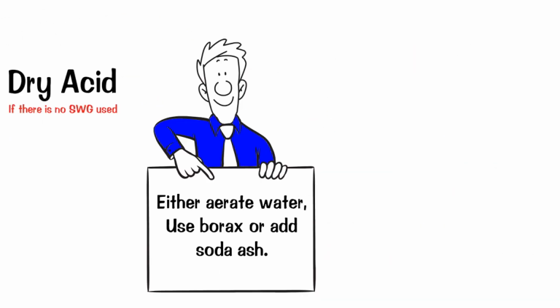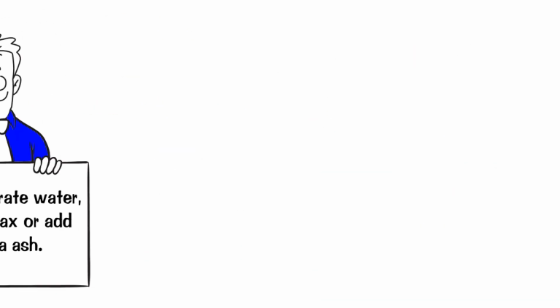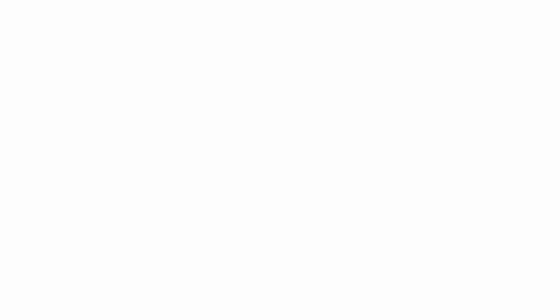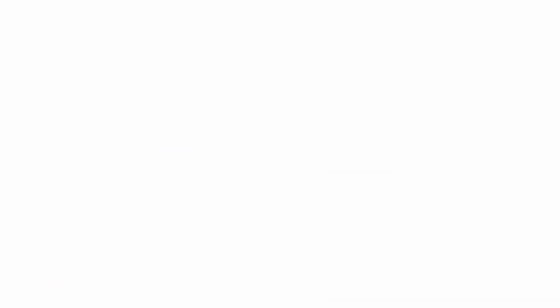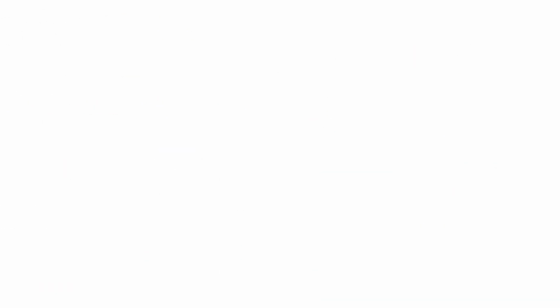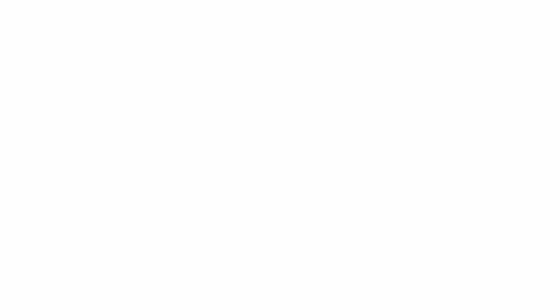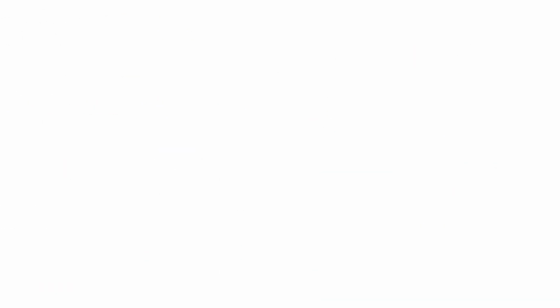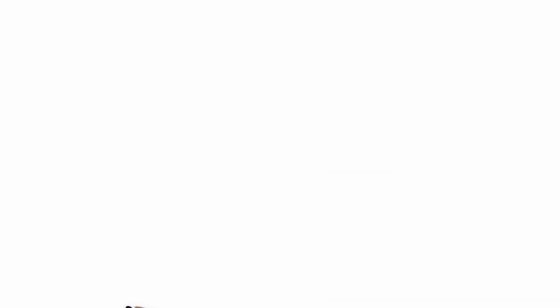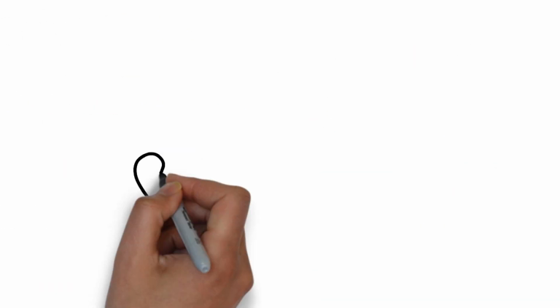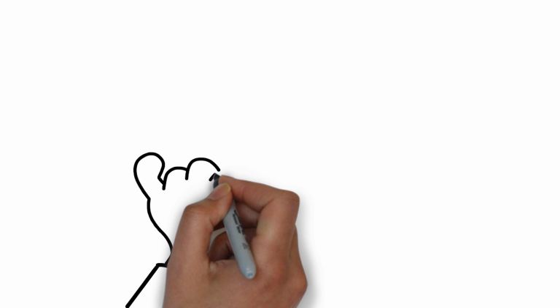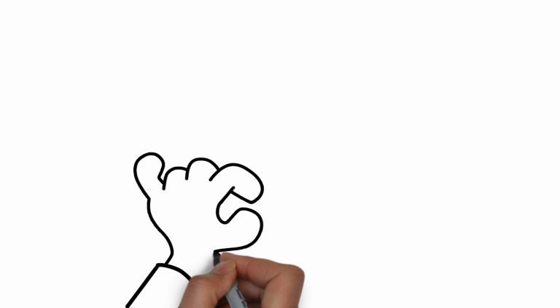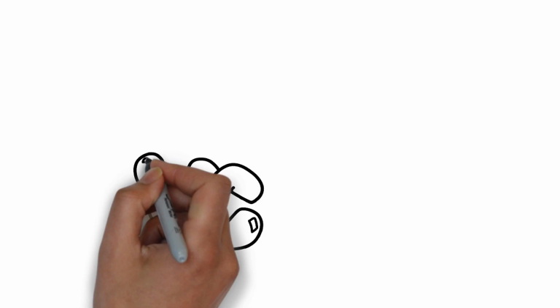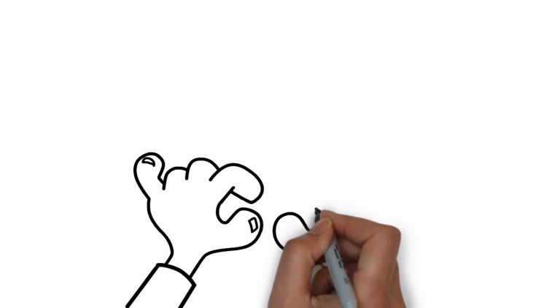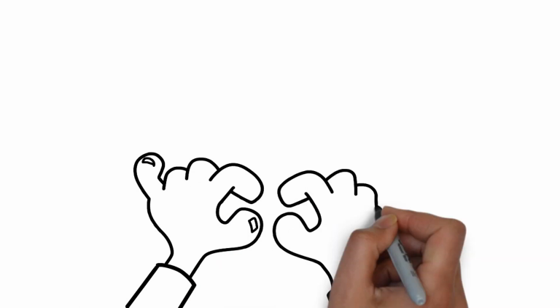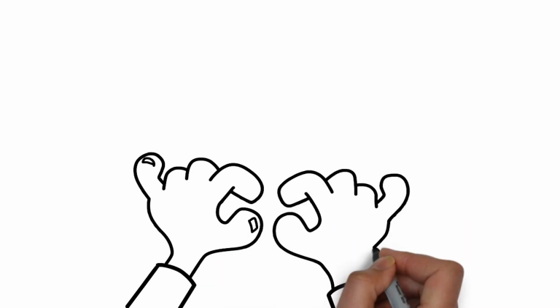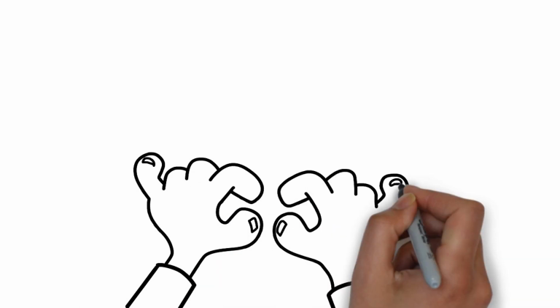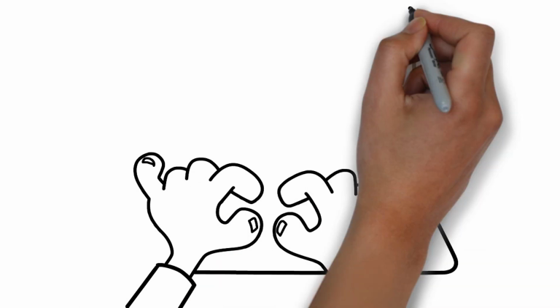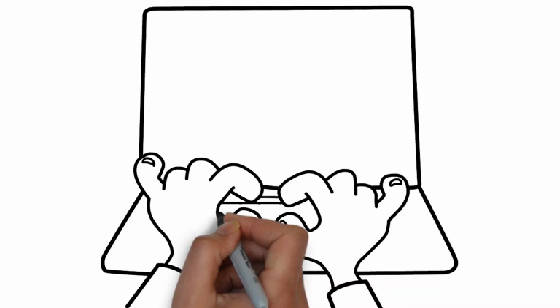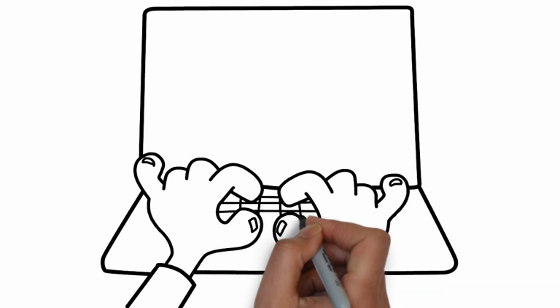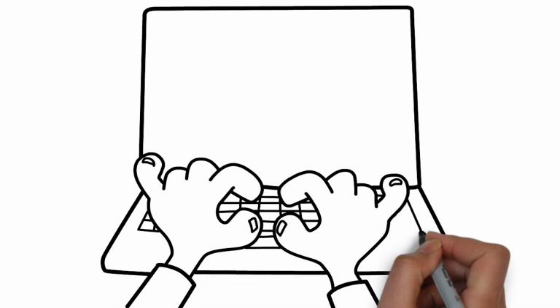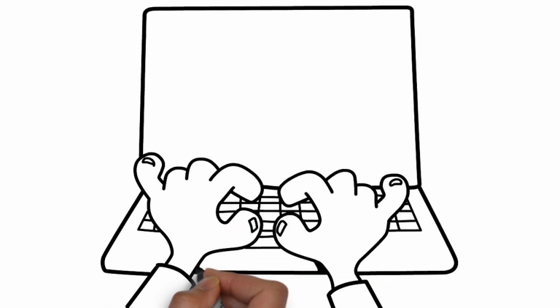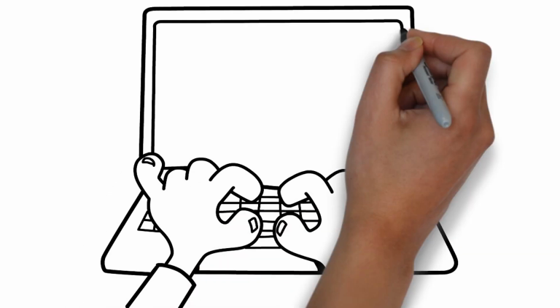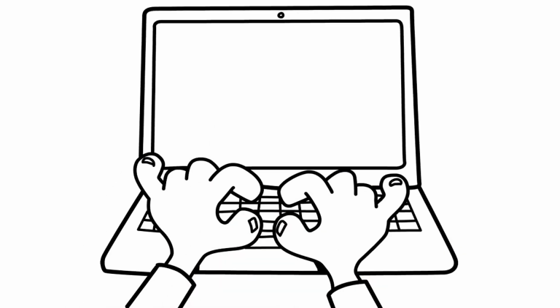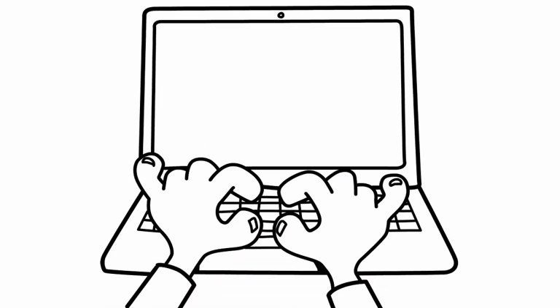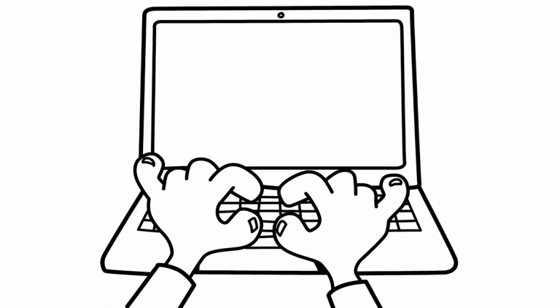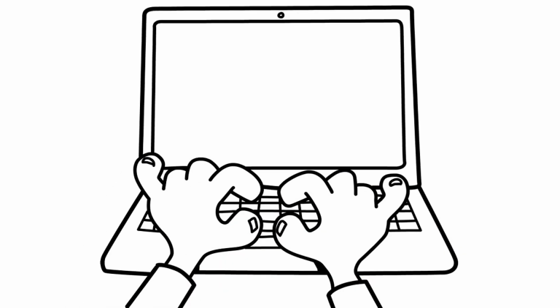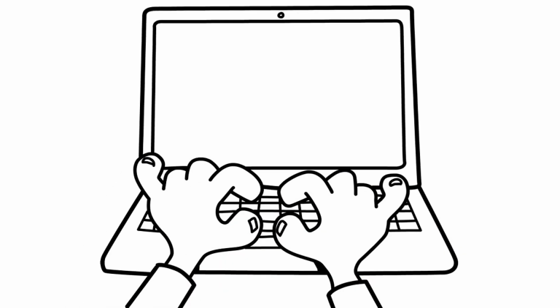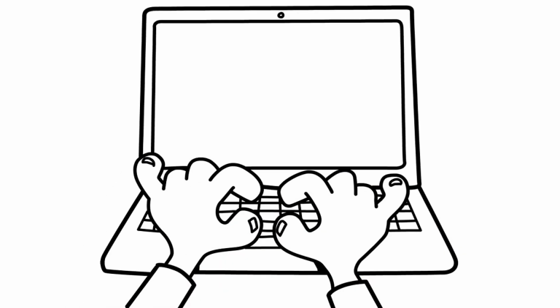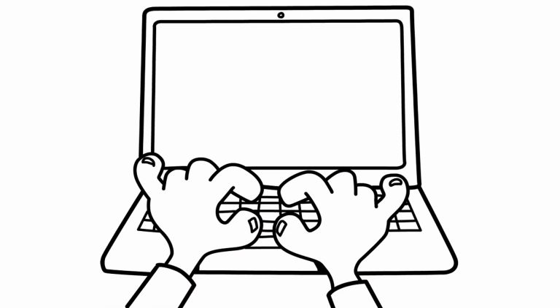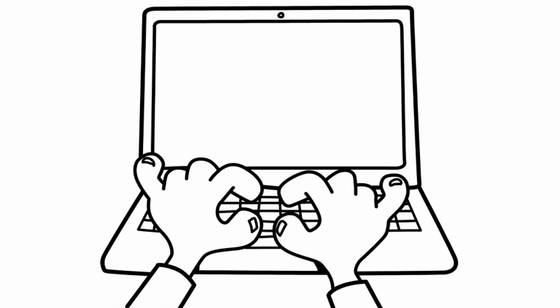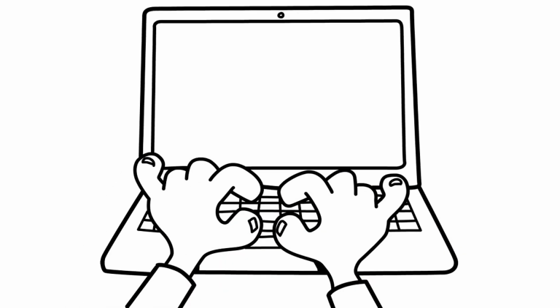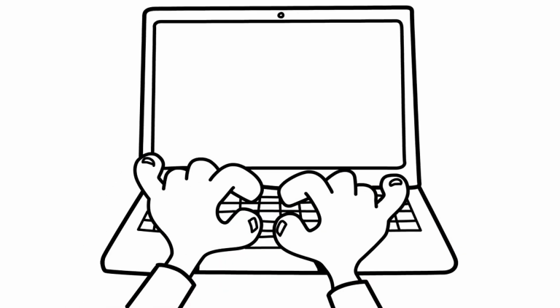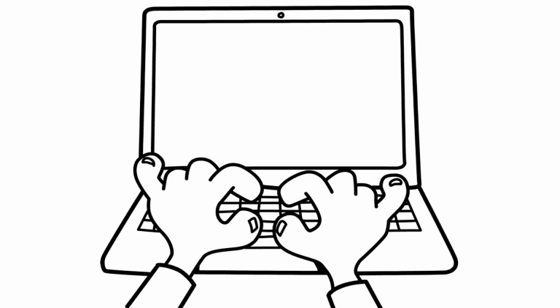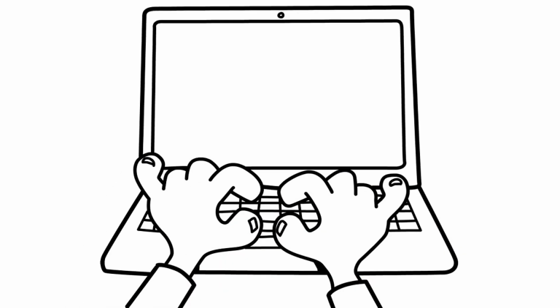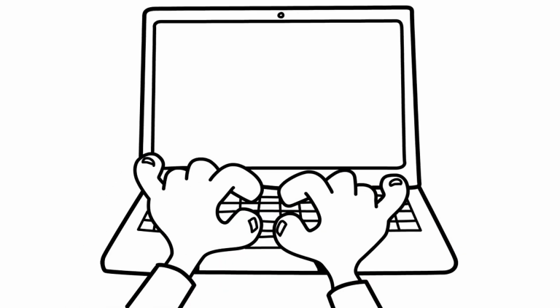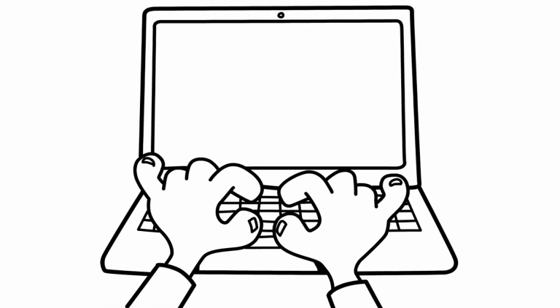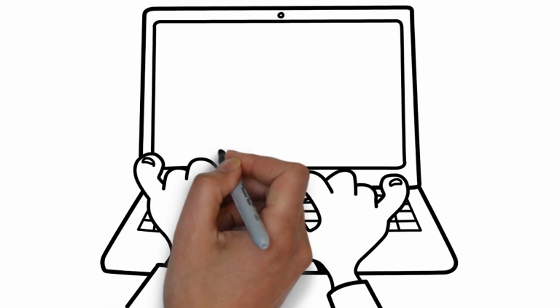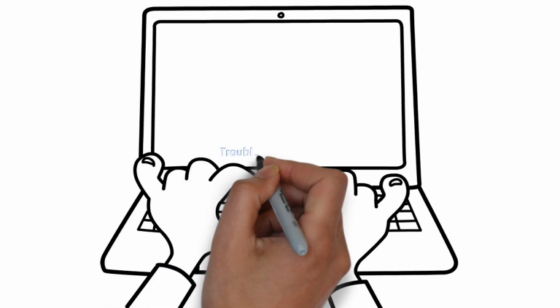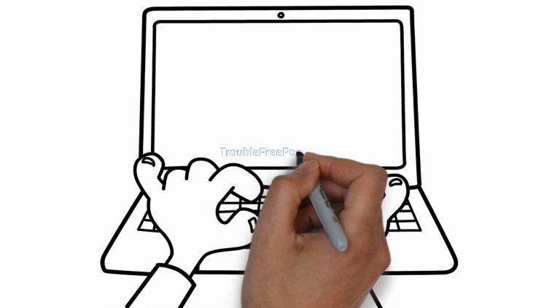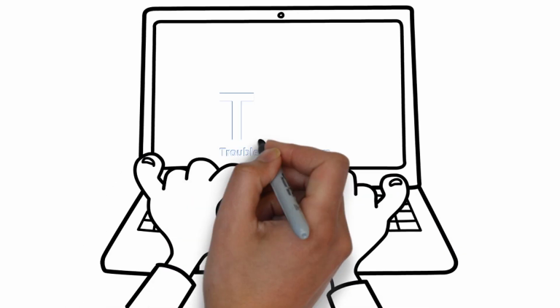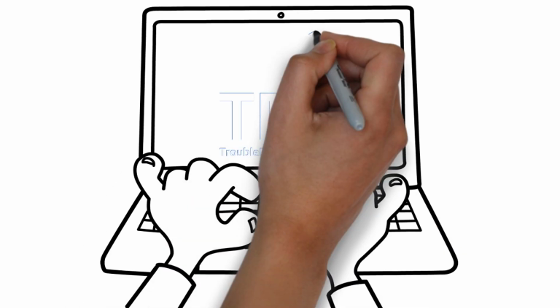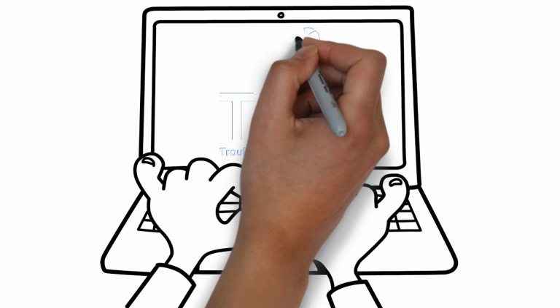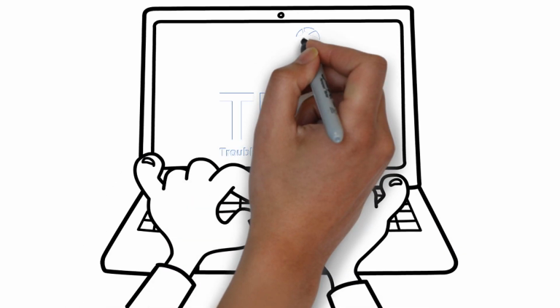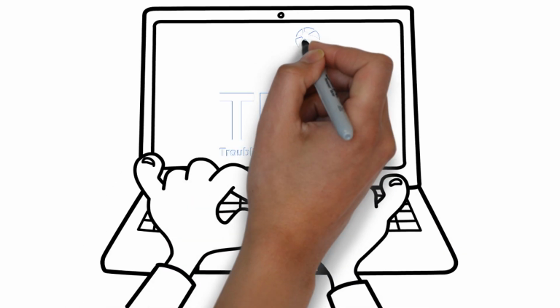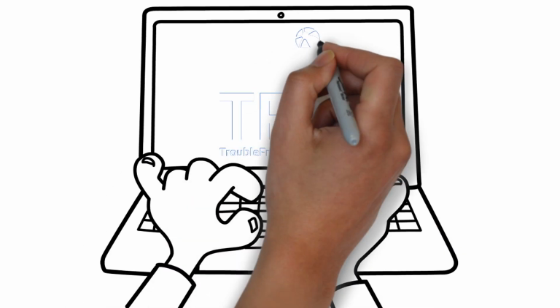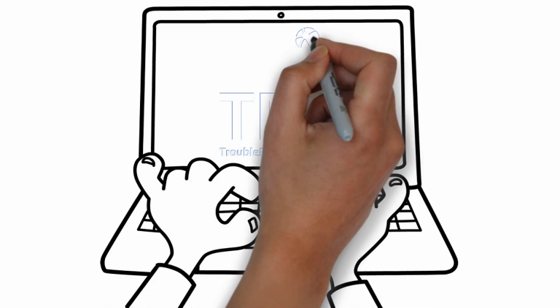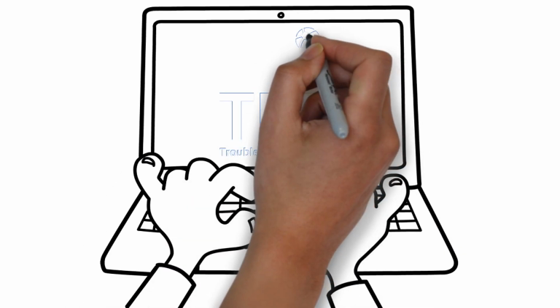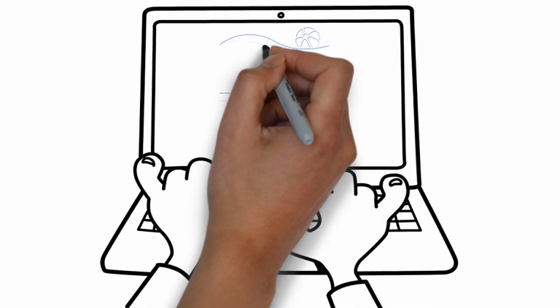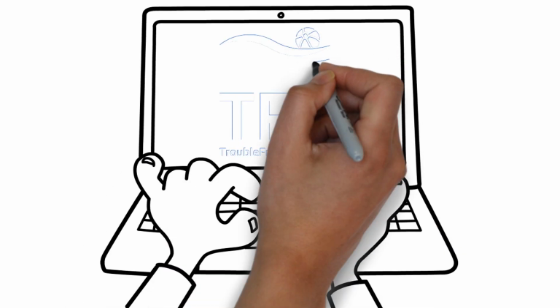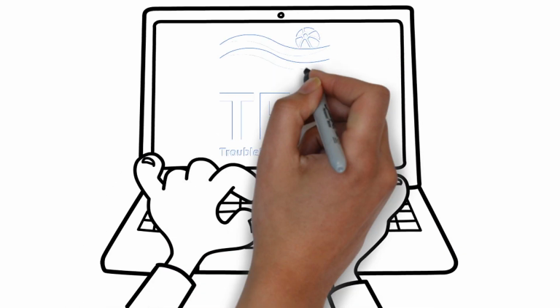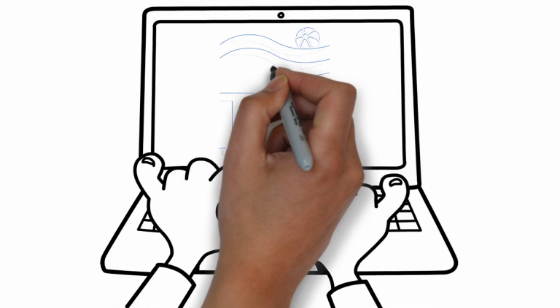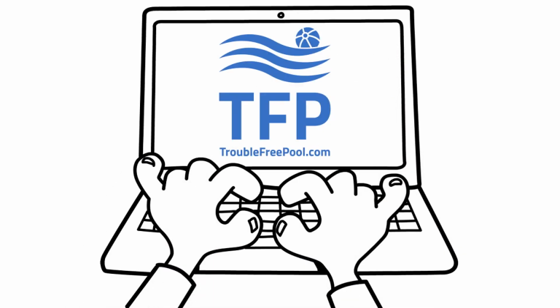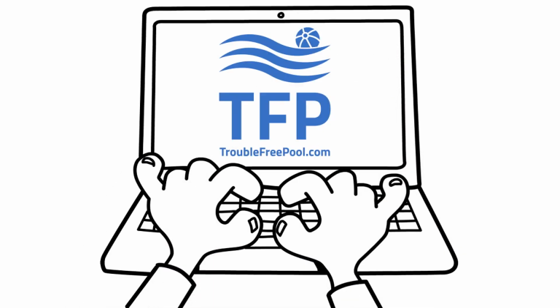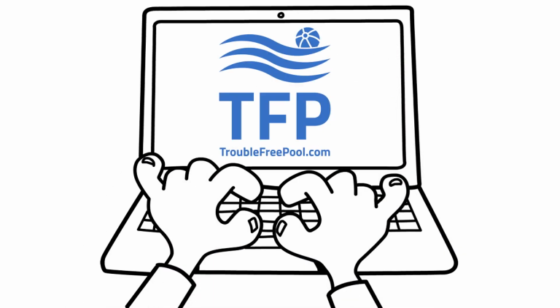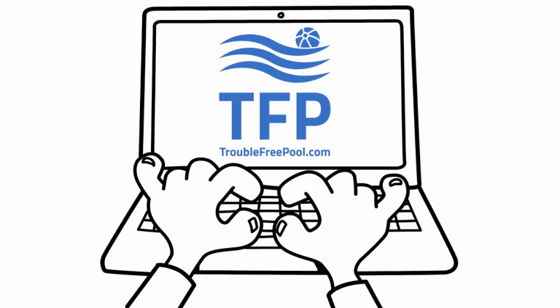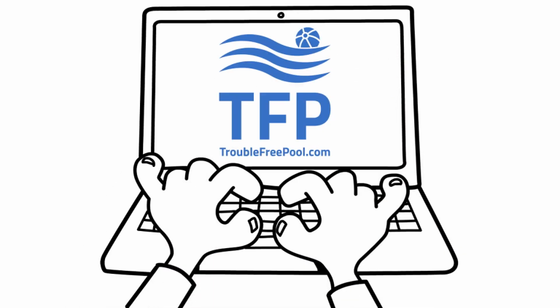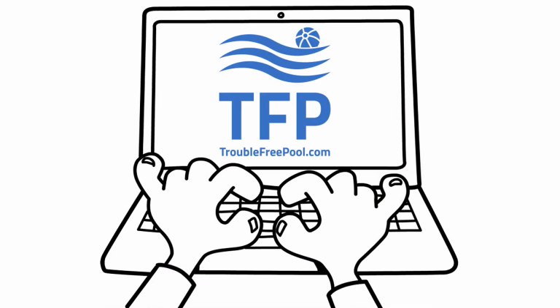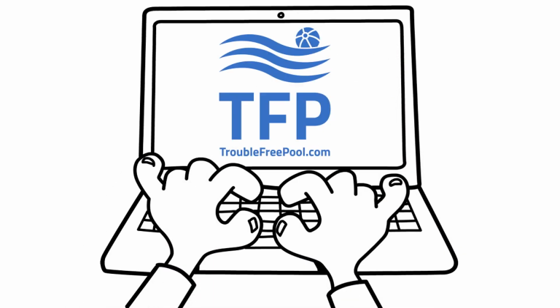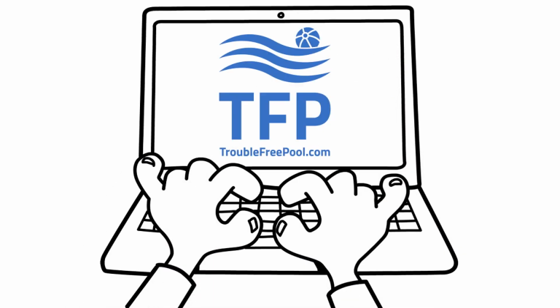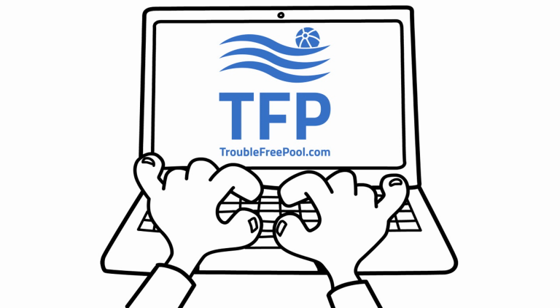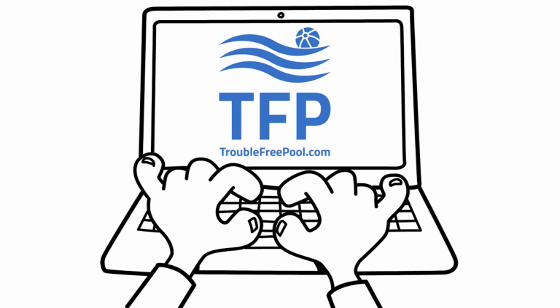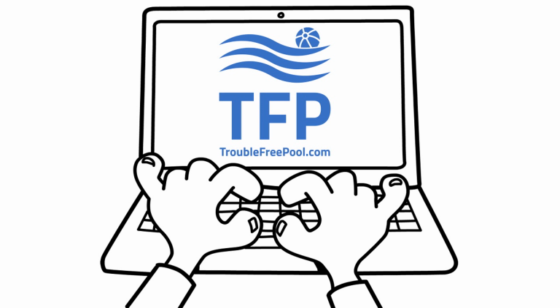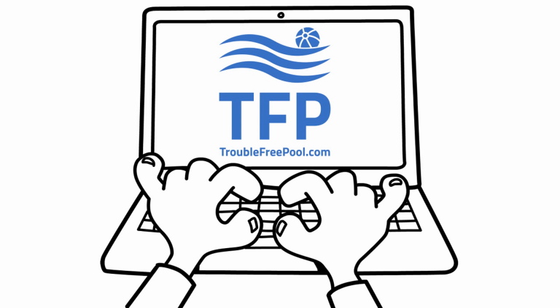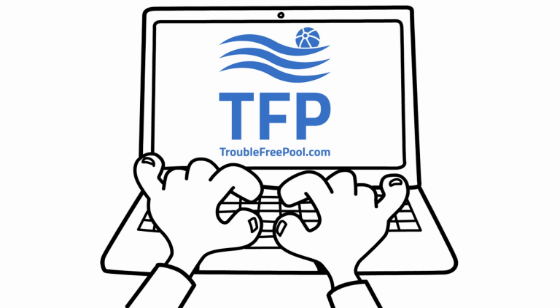For more assistance and suggested levels, please visit us at www.troublefreepool.com.